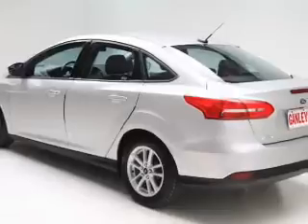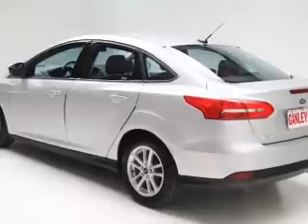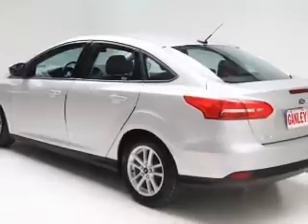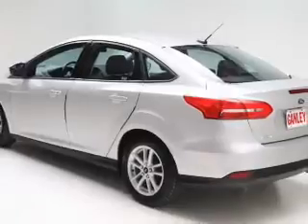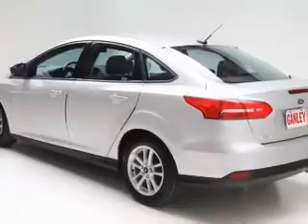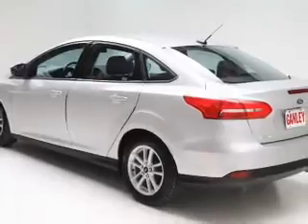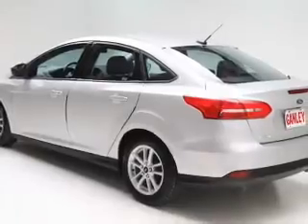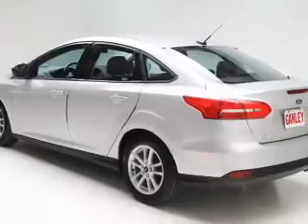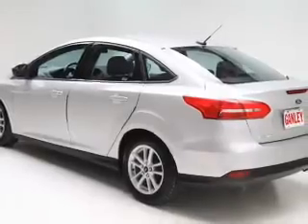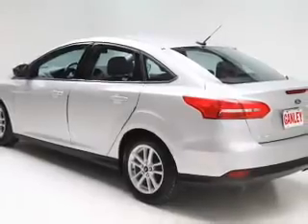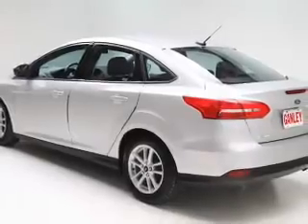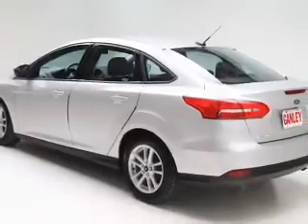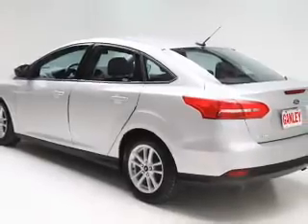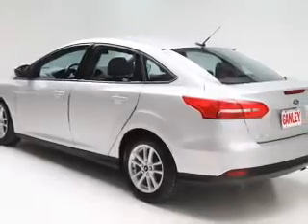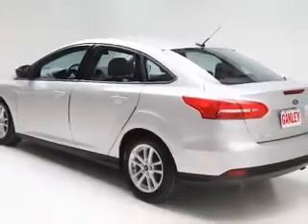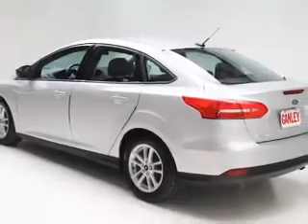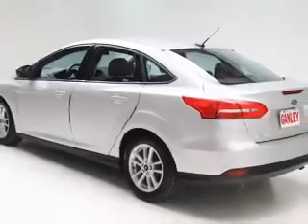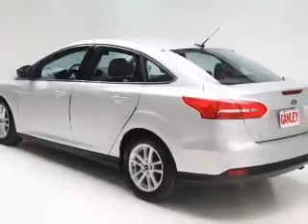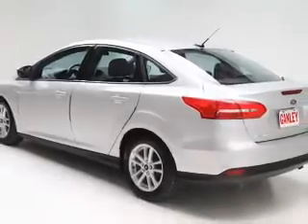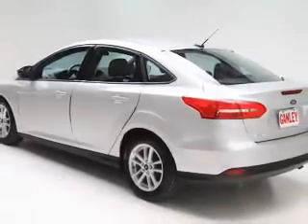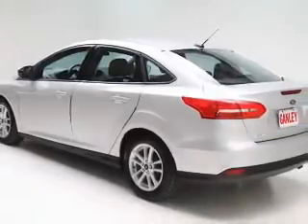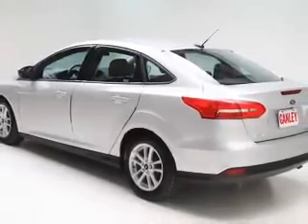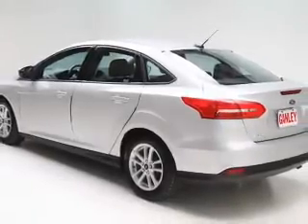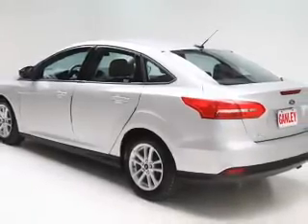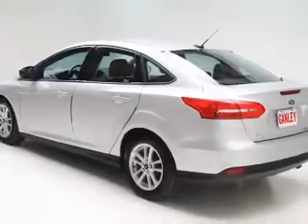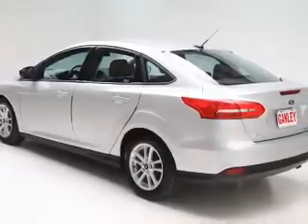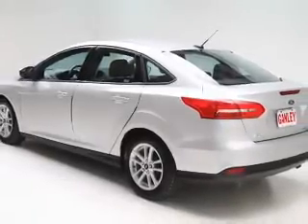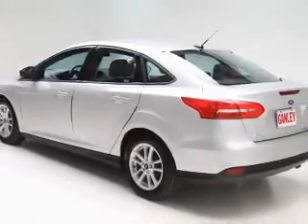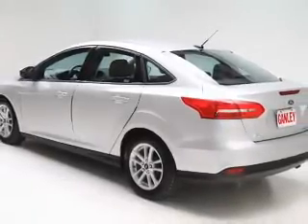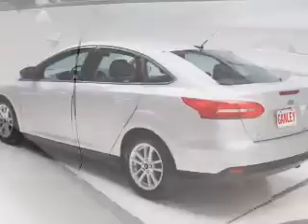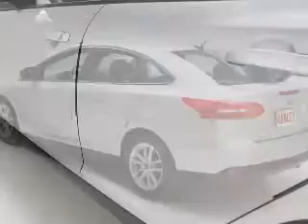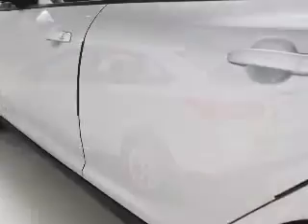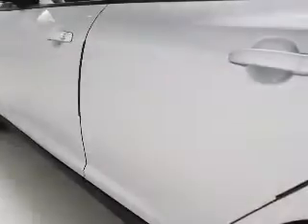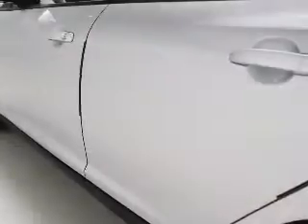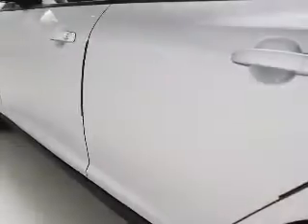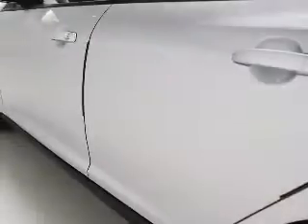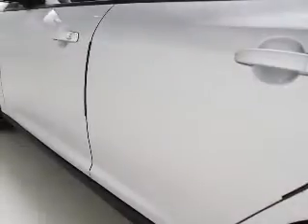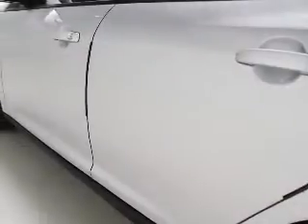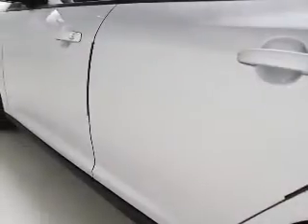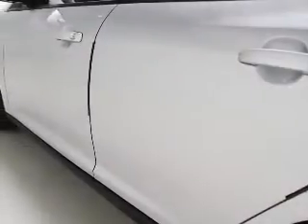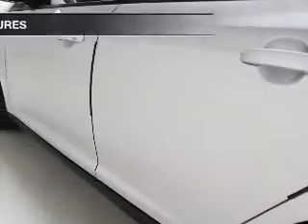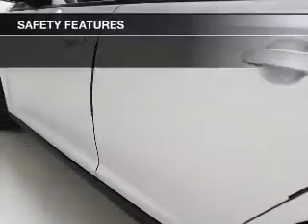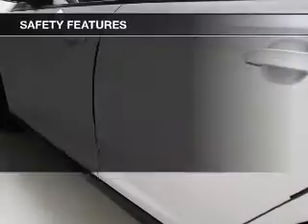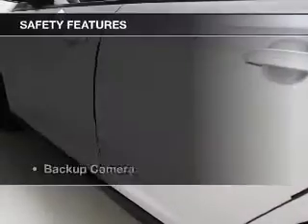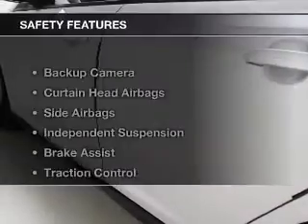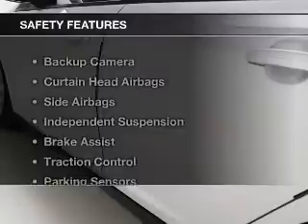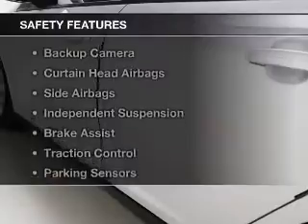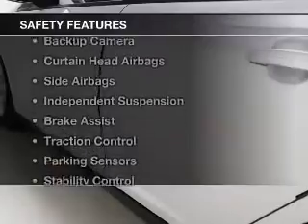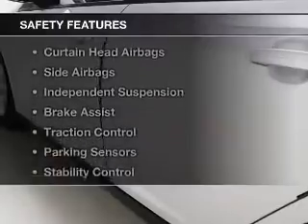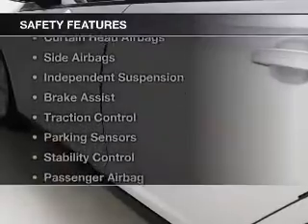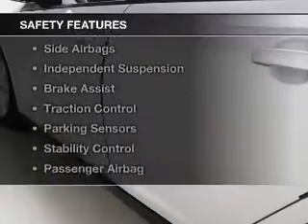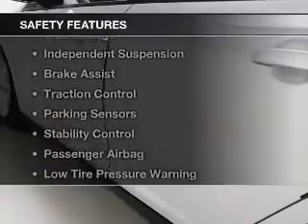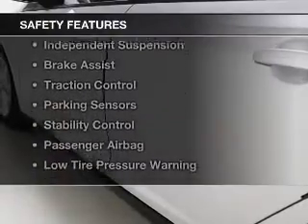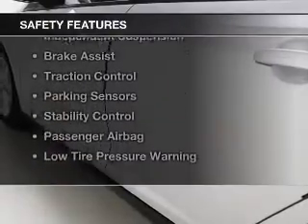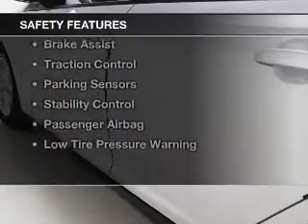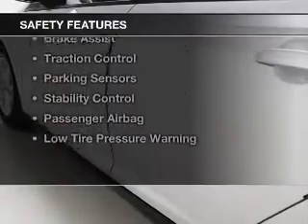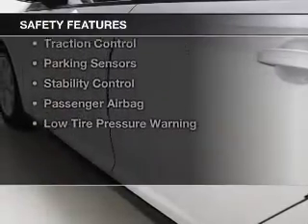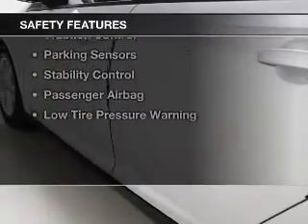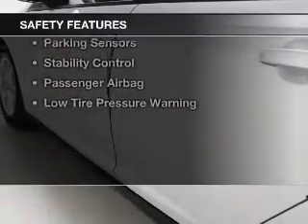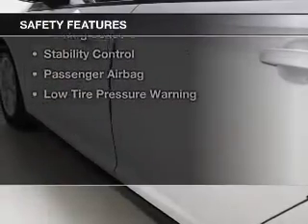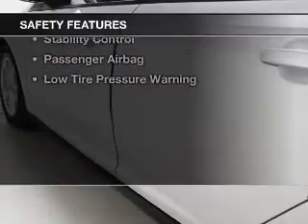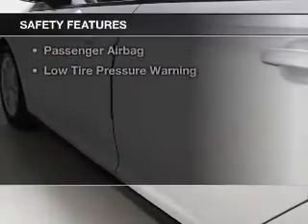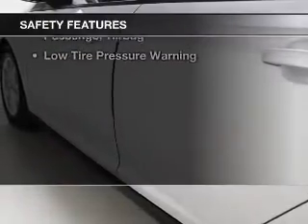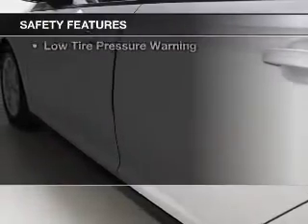Additional features include an MP3 player, air conditioning, power windows, and power mirrors. Safety was made a priority with these features.